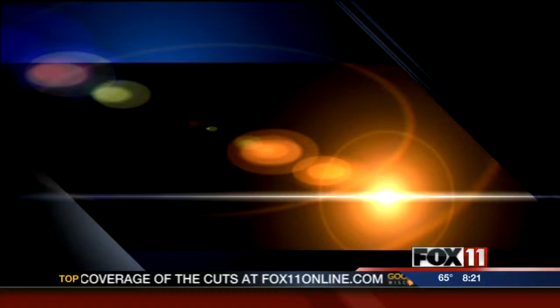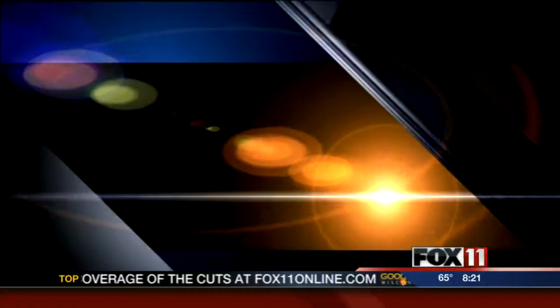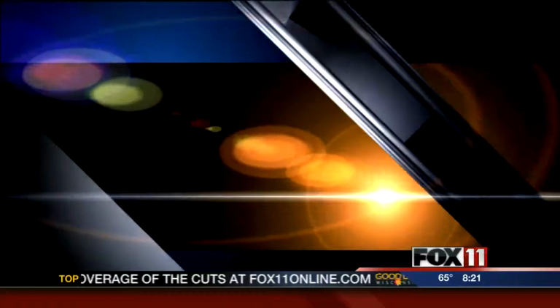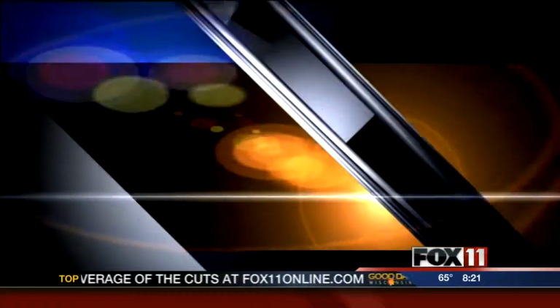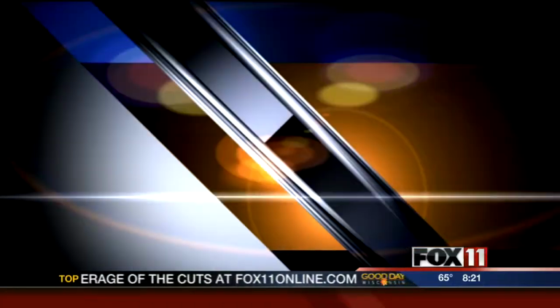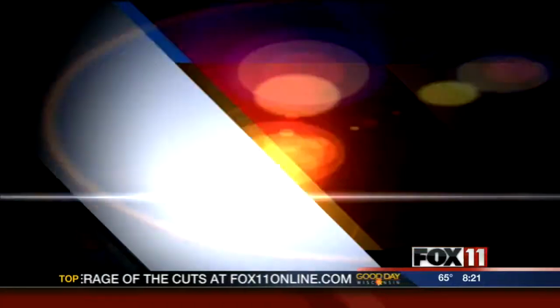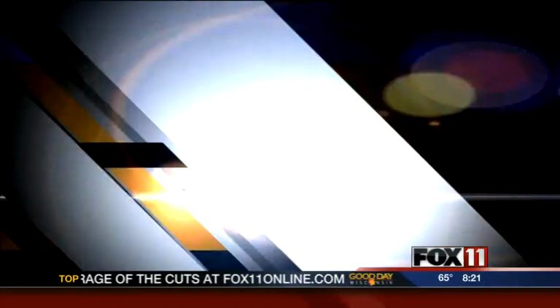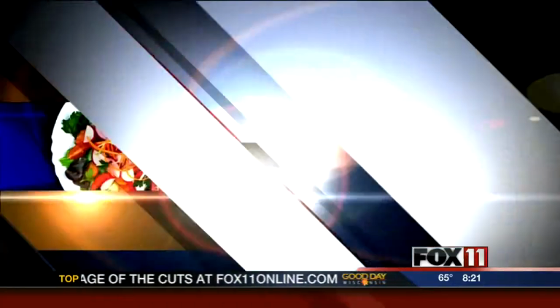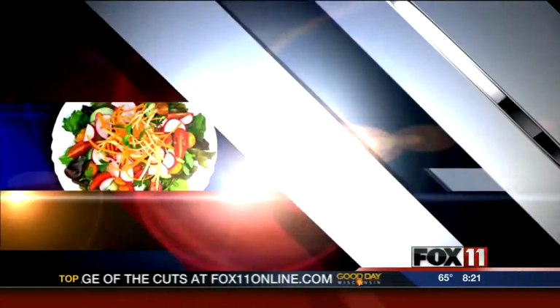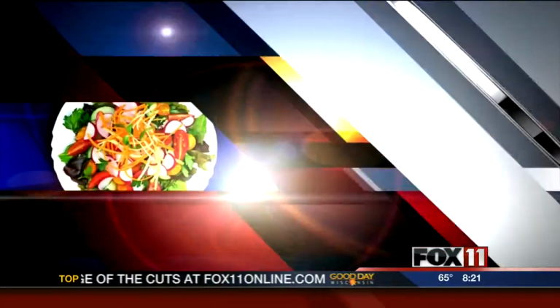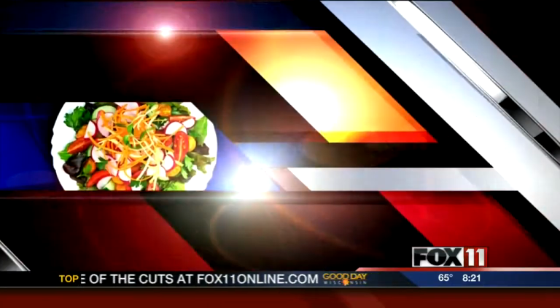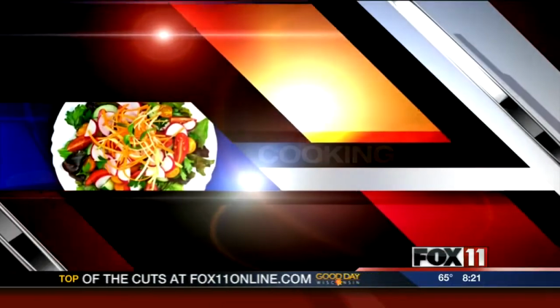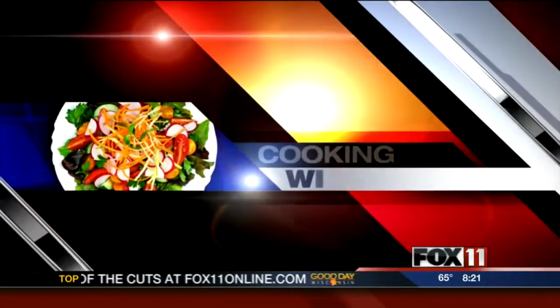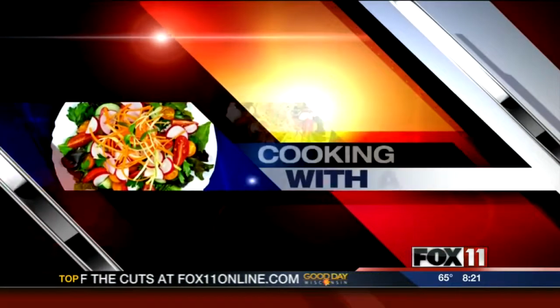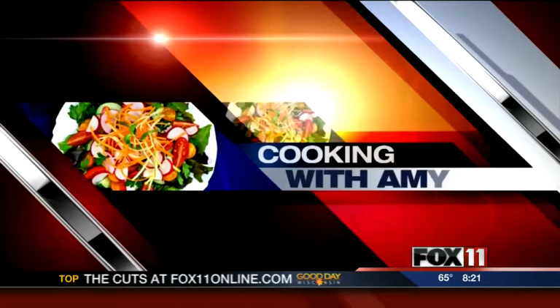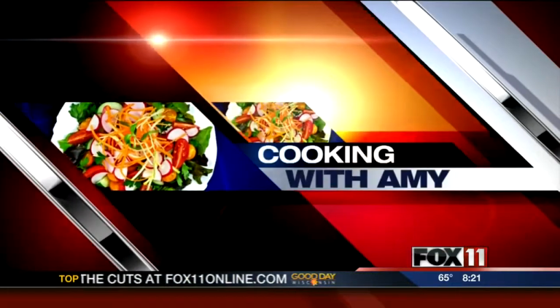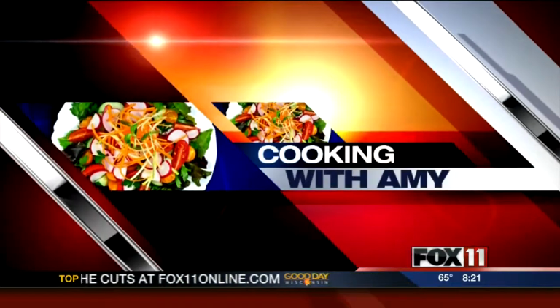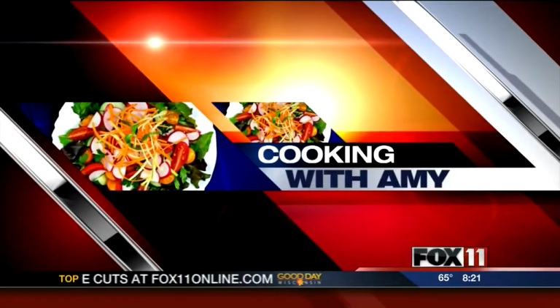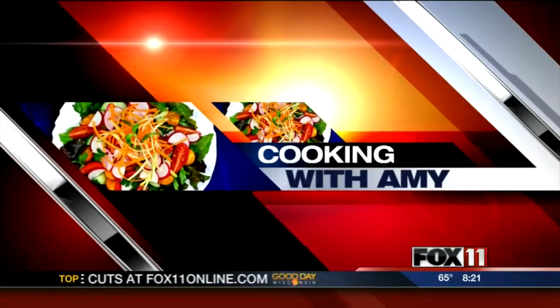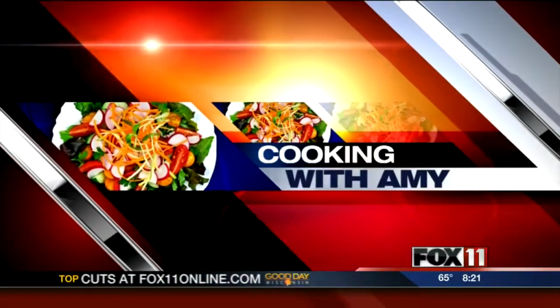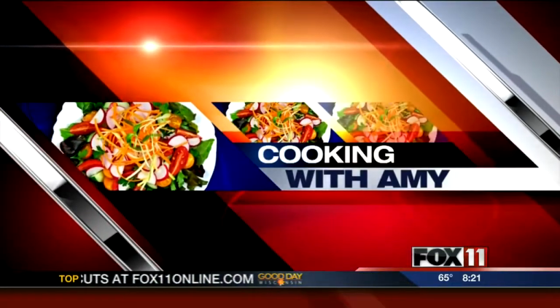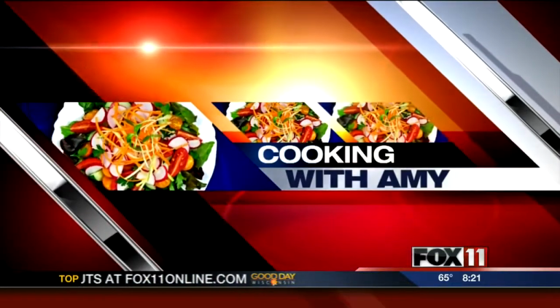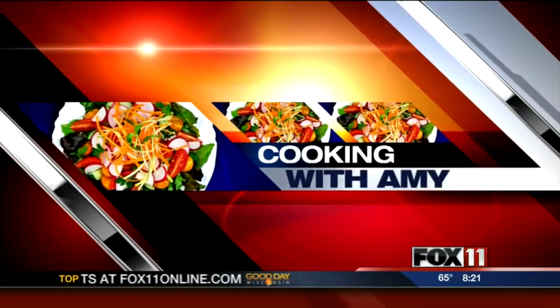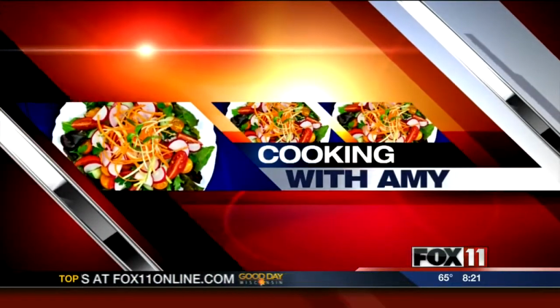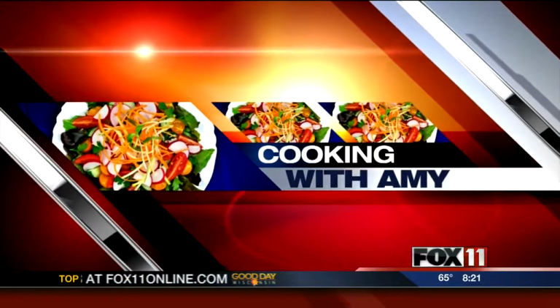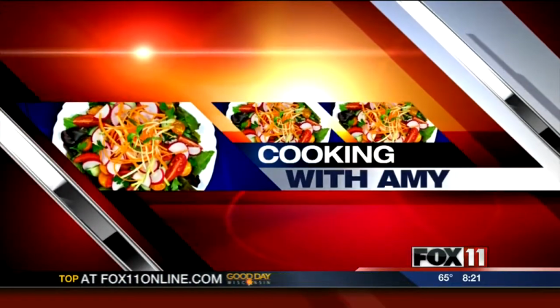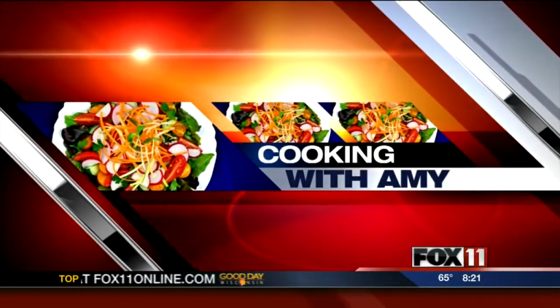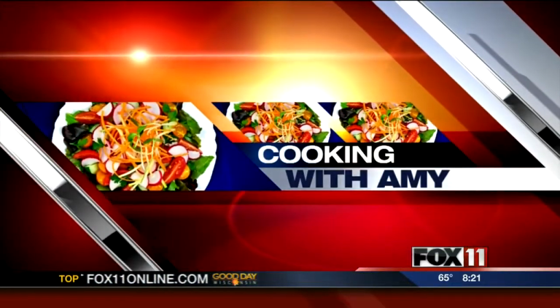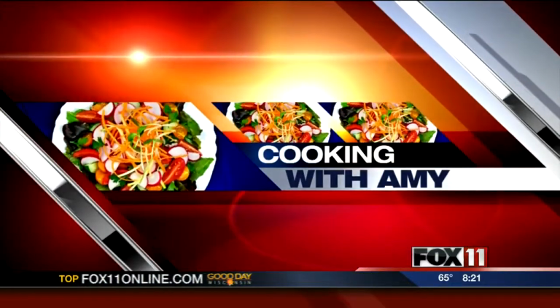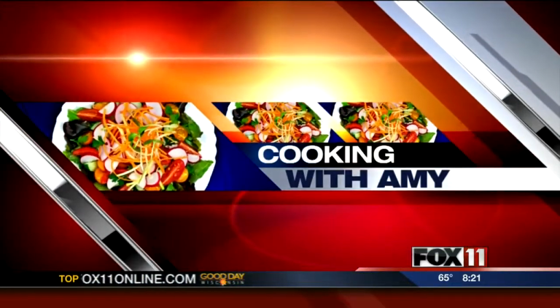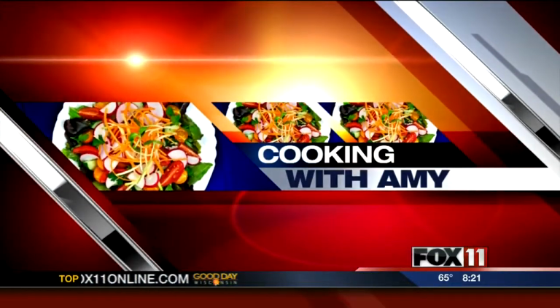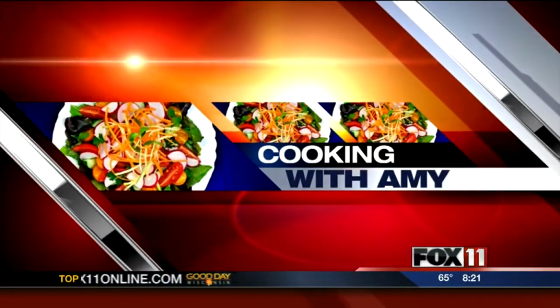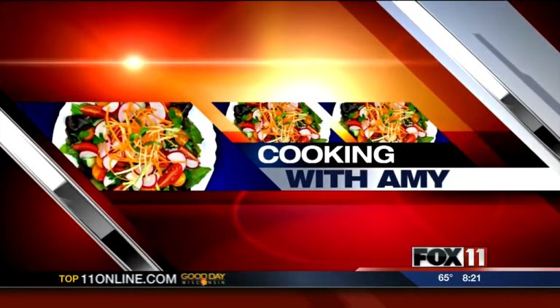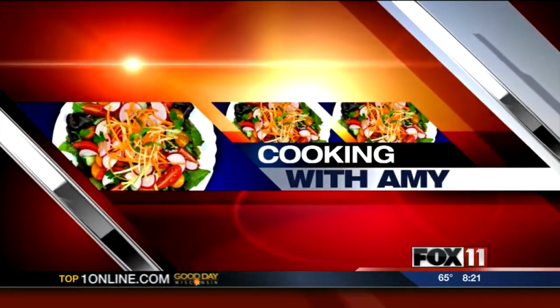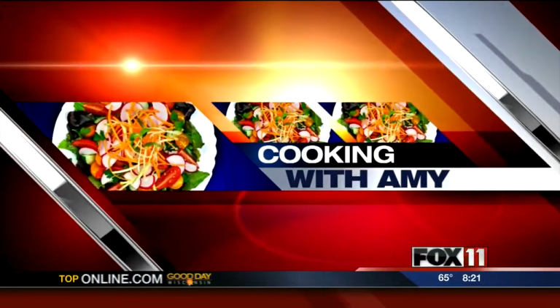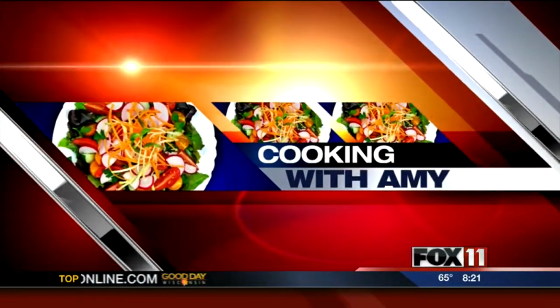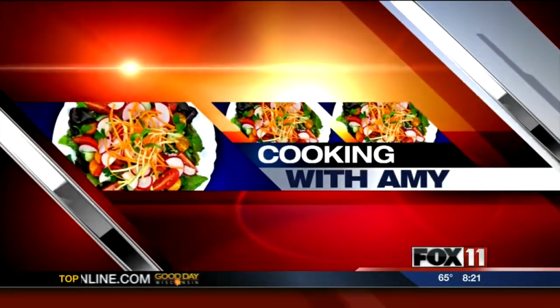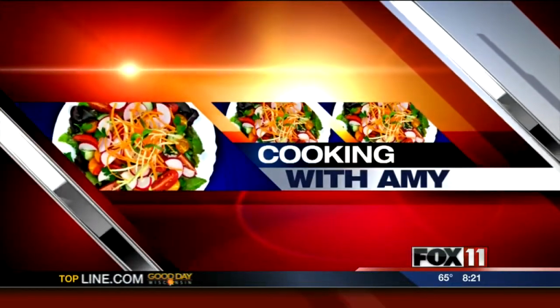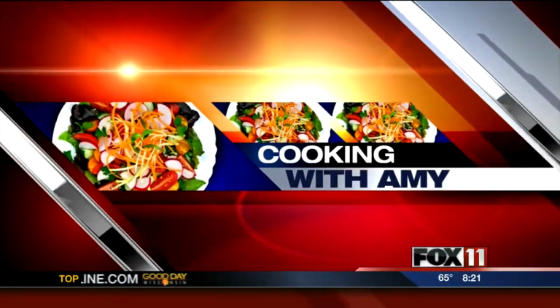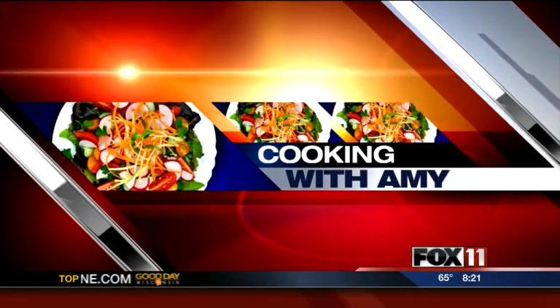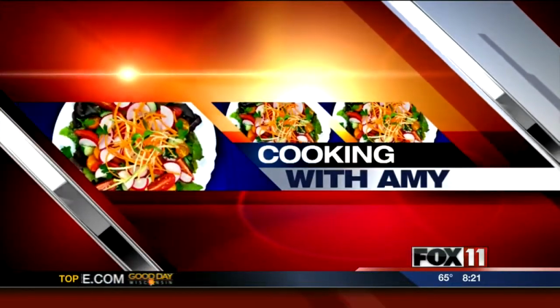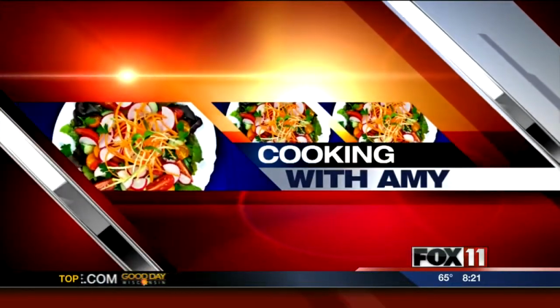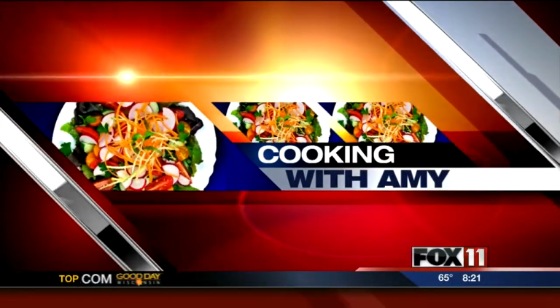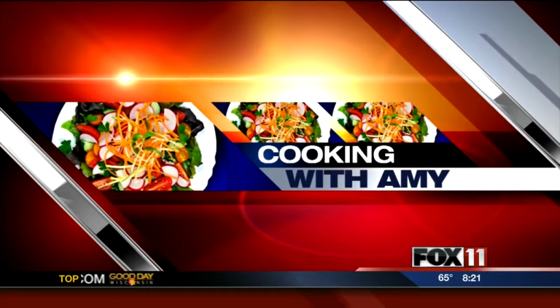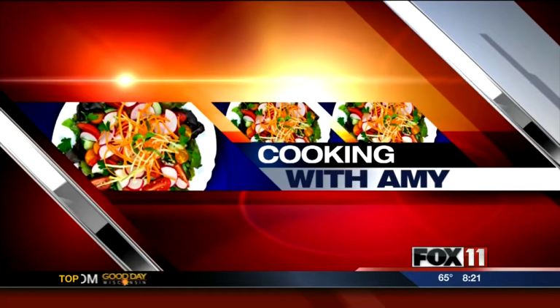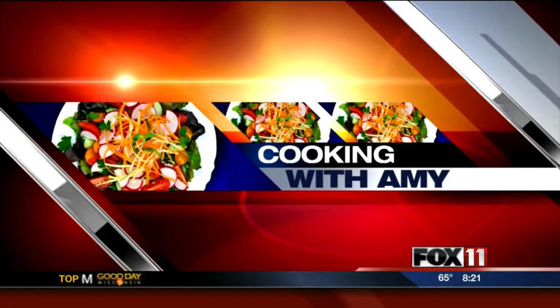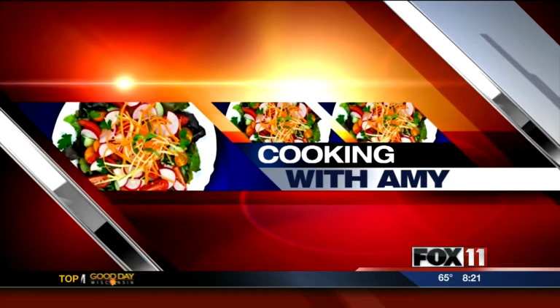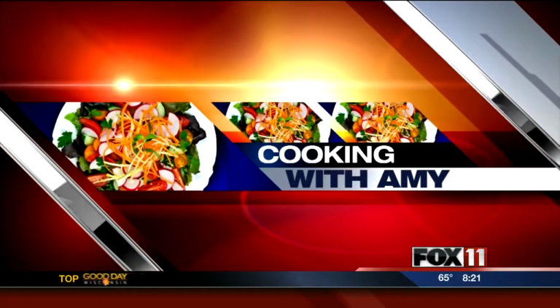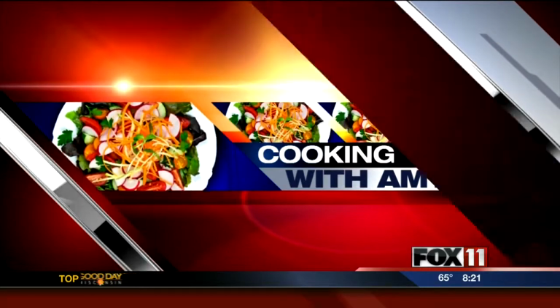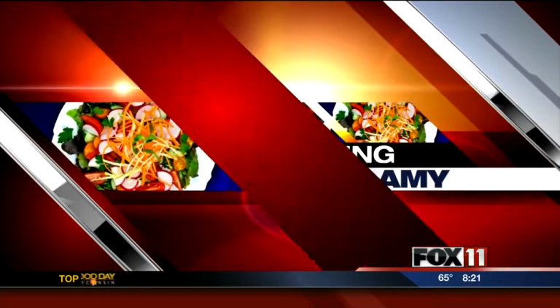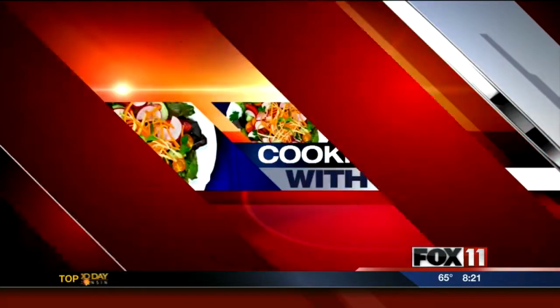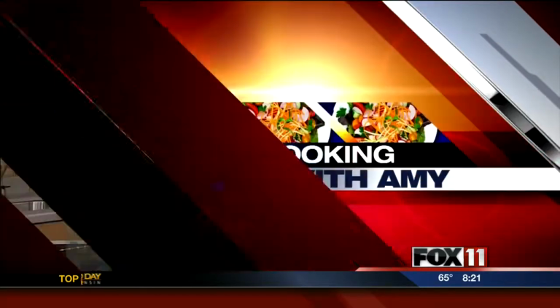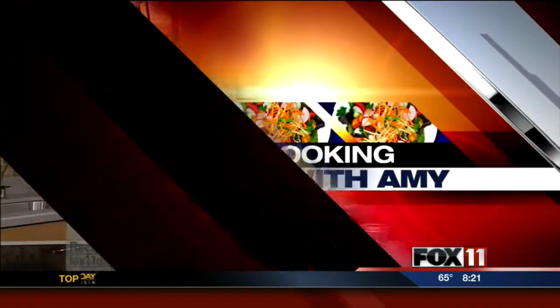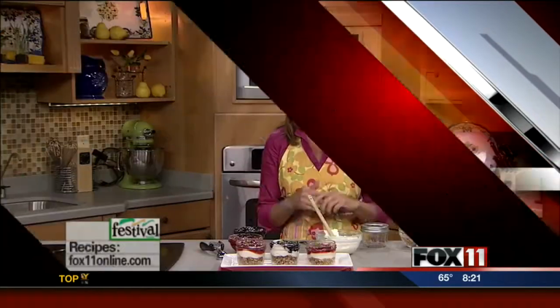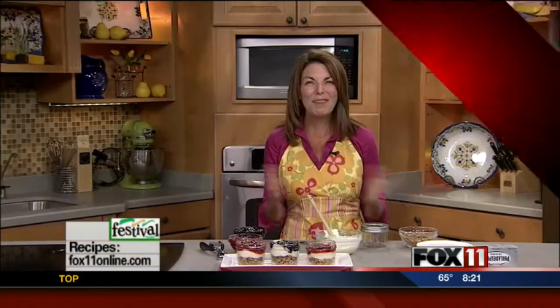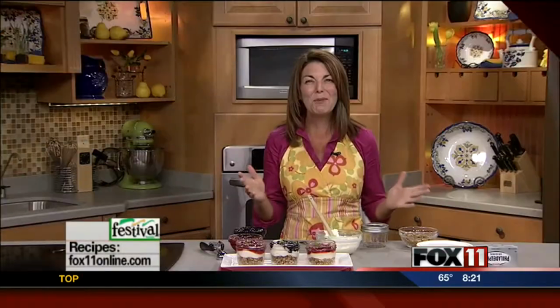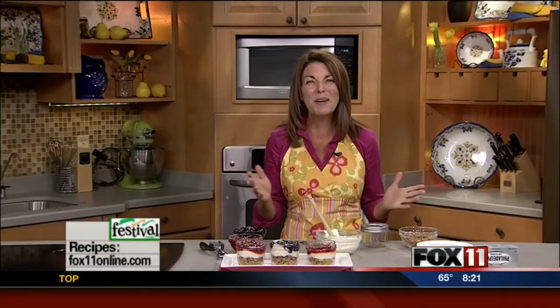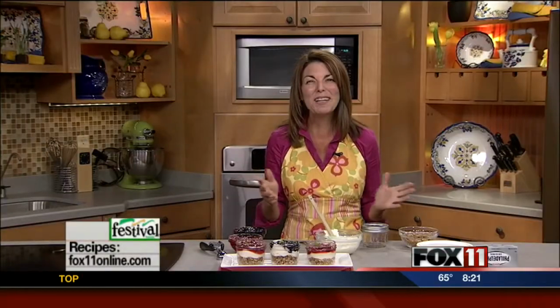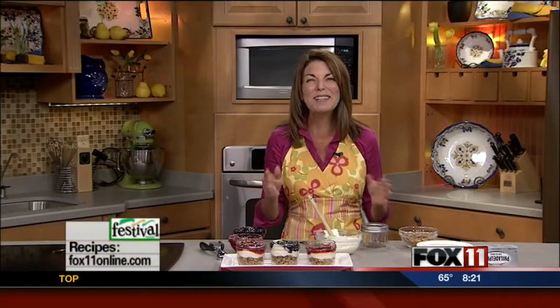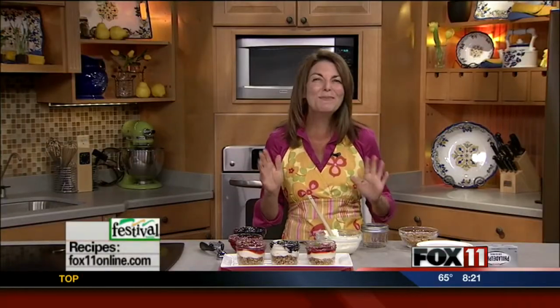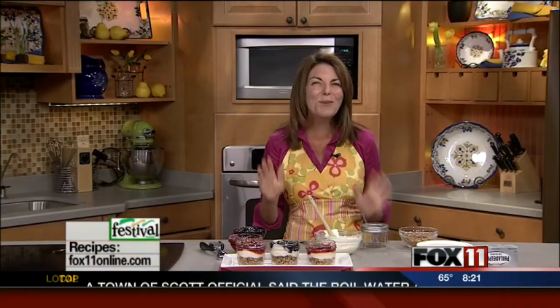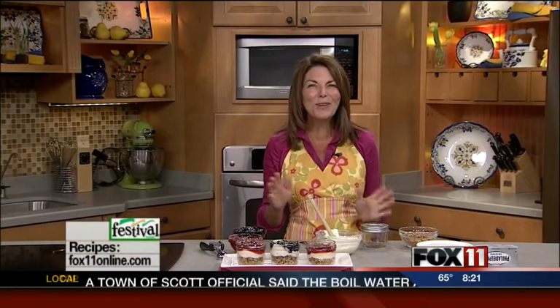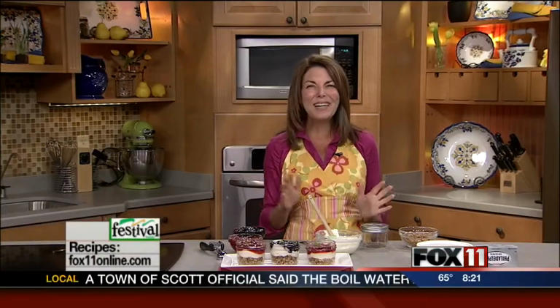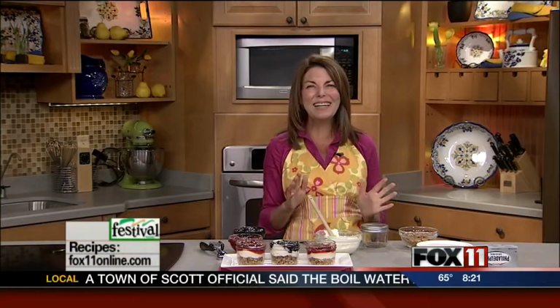Get cooking, cooking with Amy. Let's get cooking. Hey everybody, good morning.